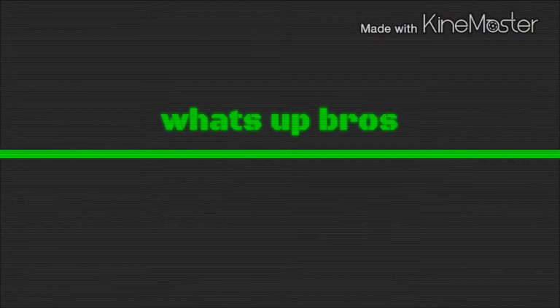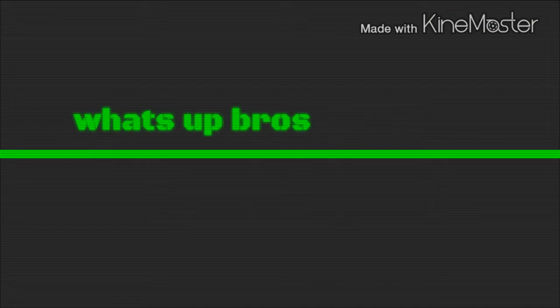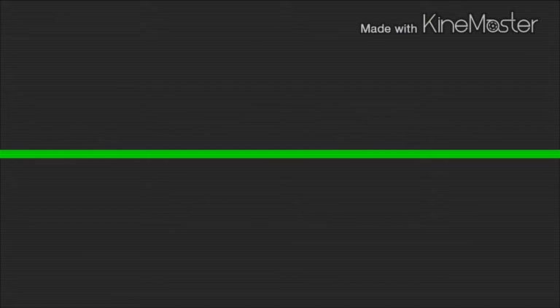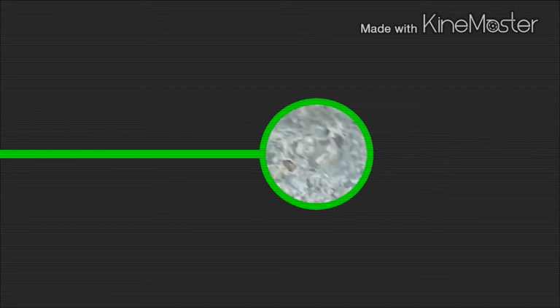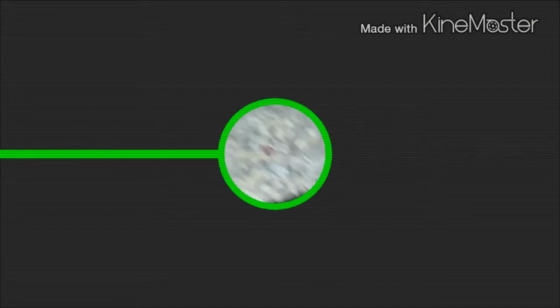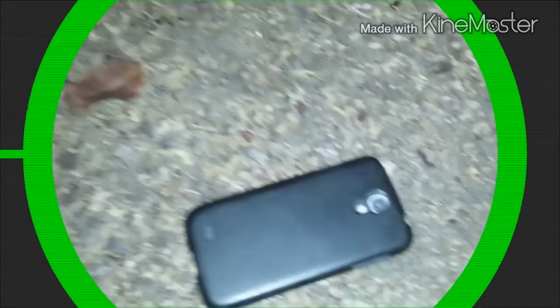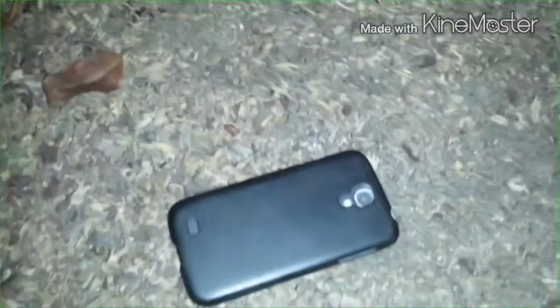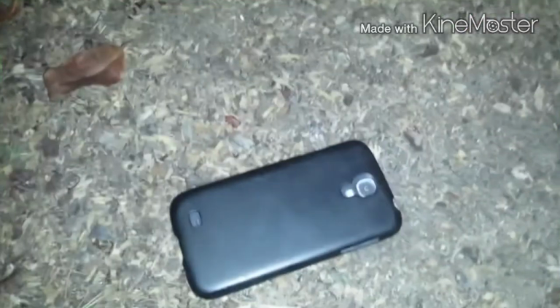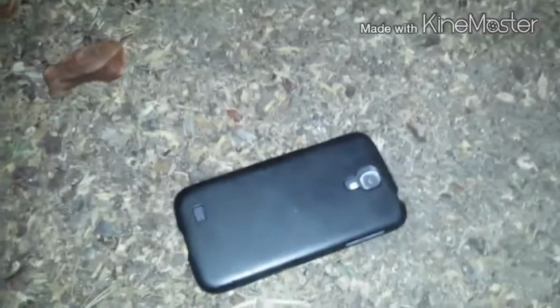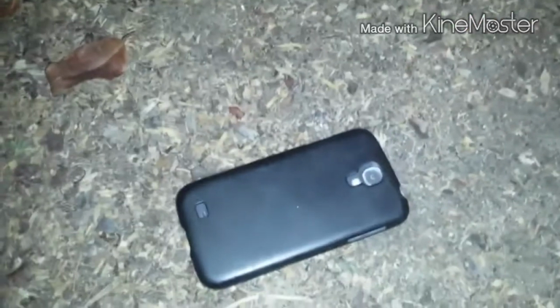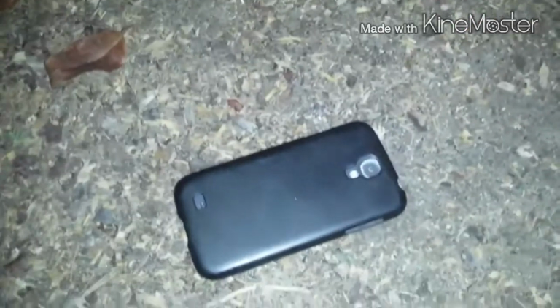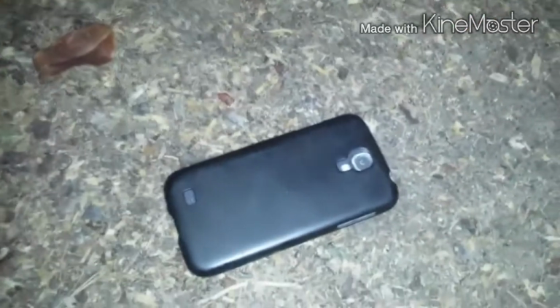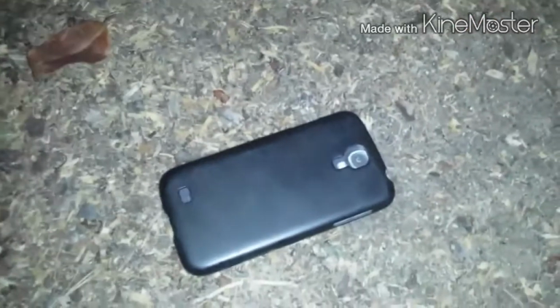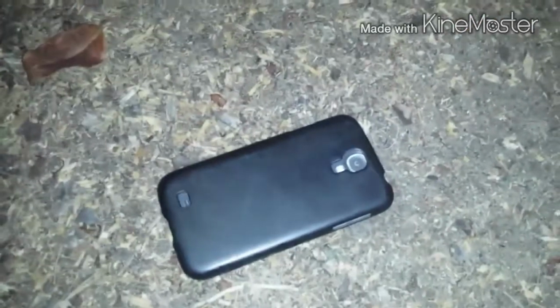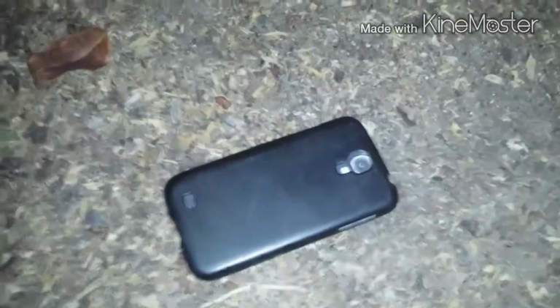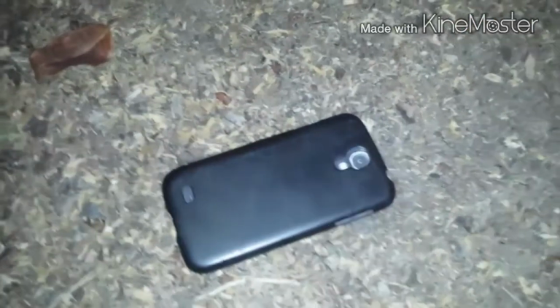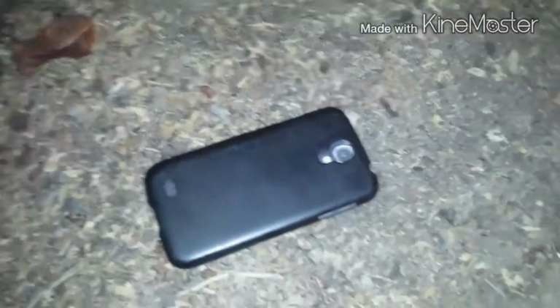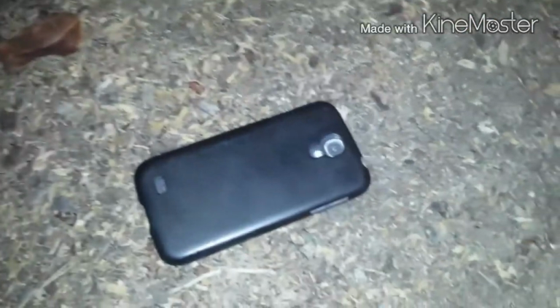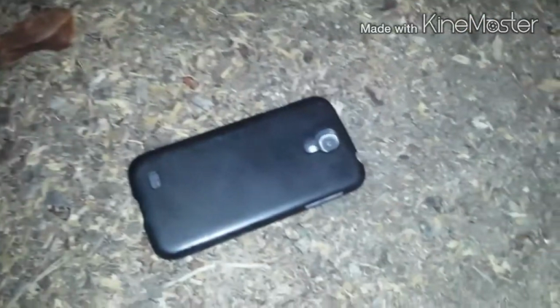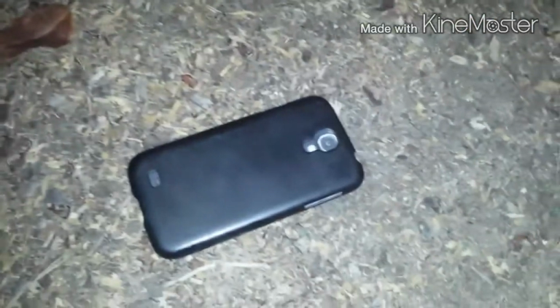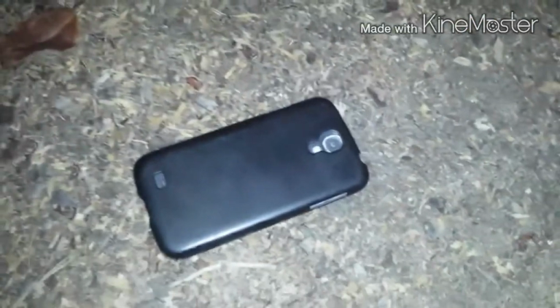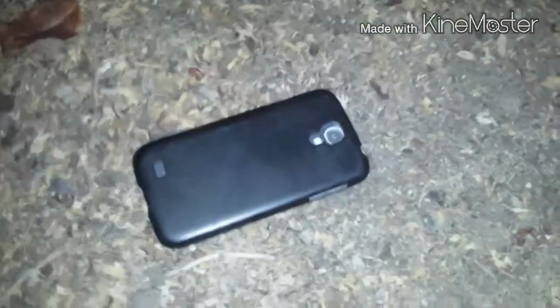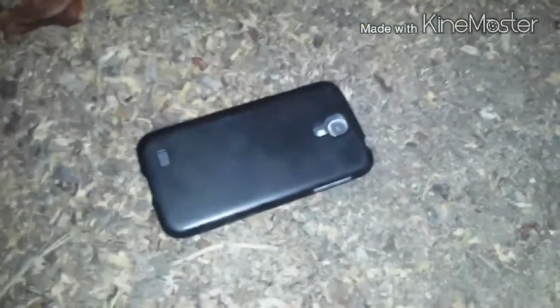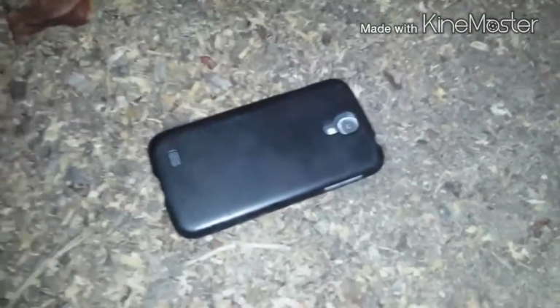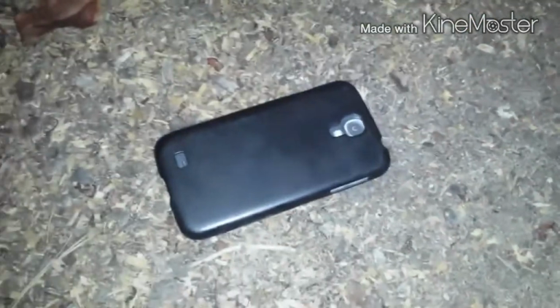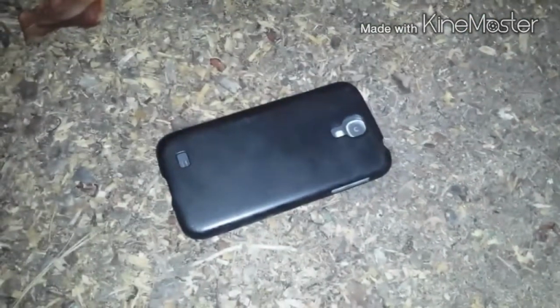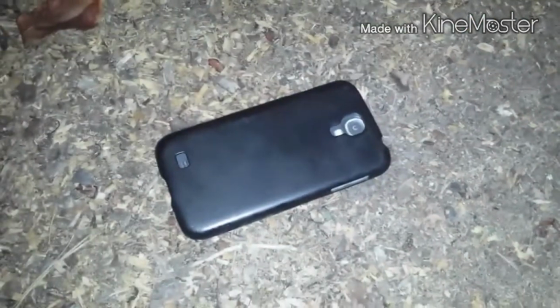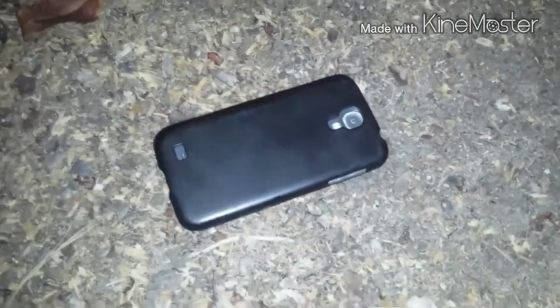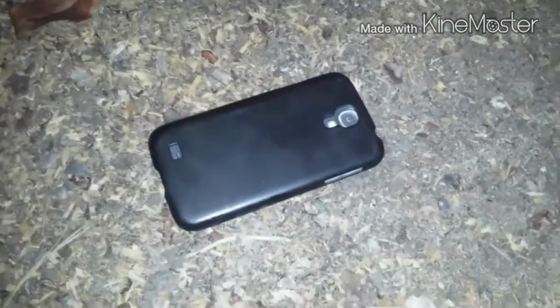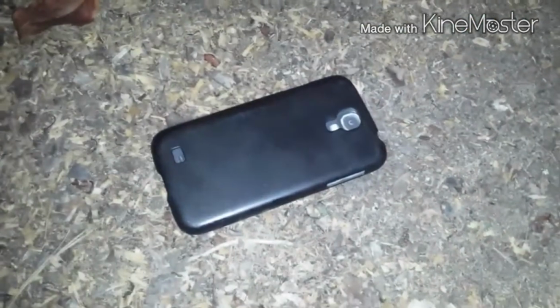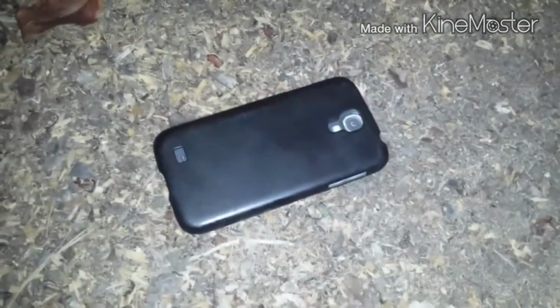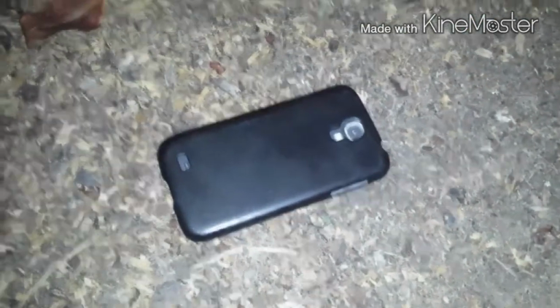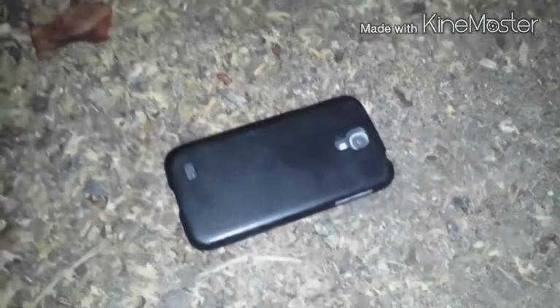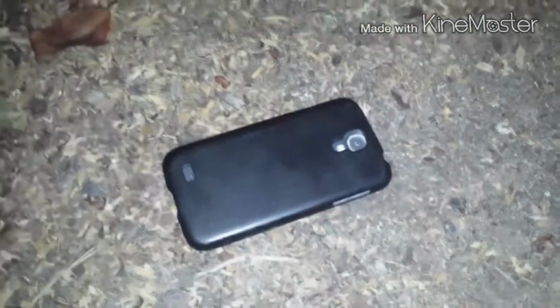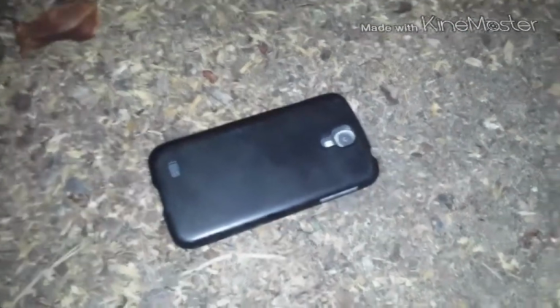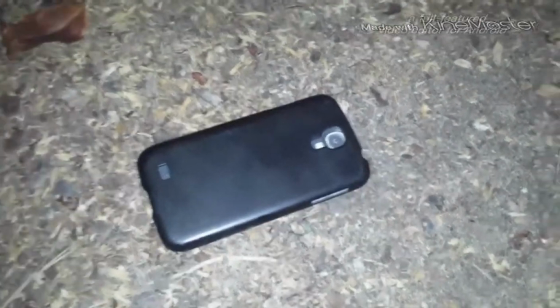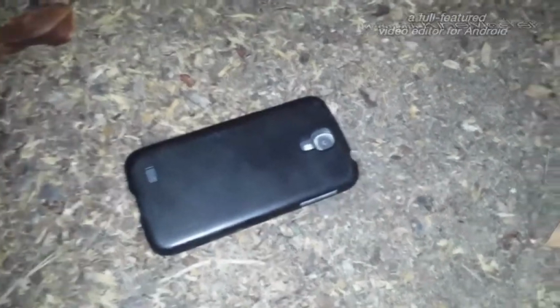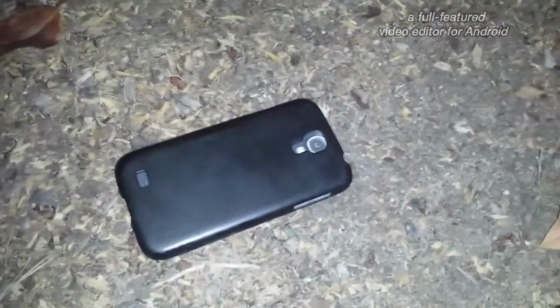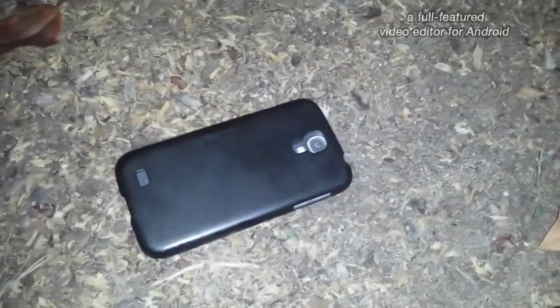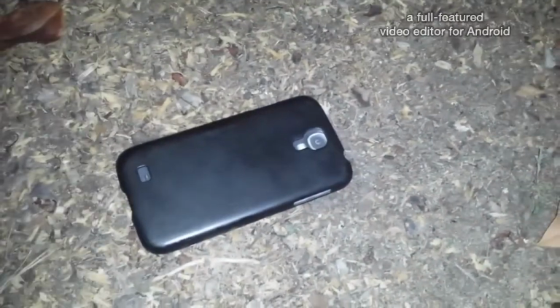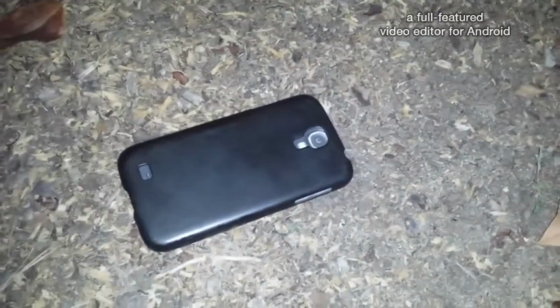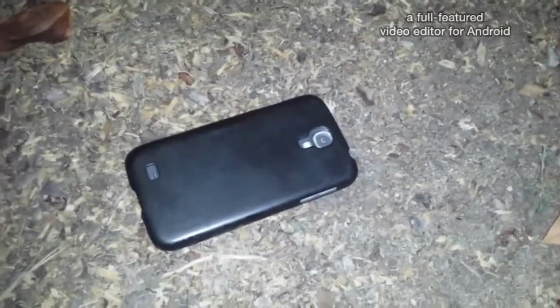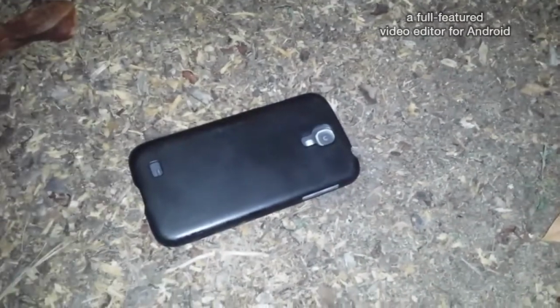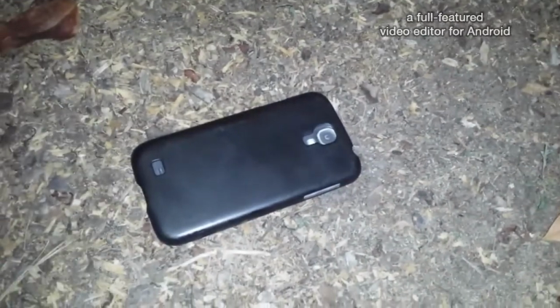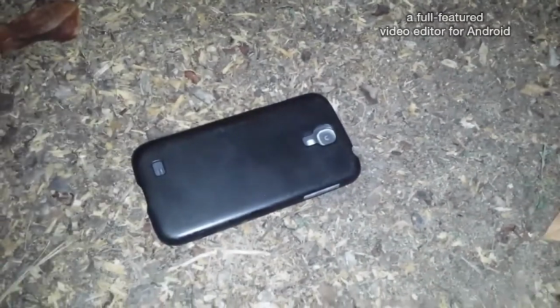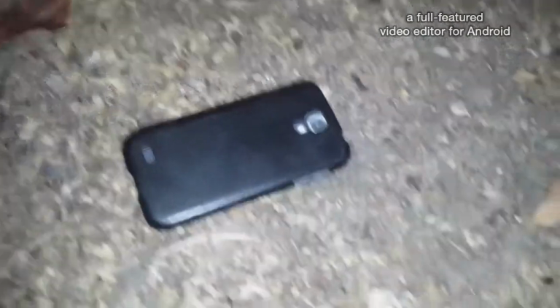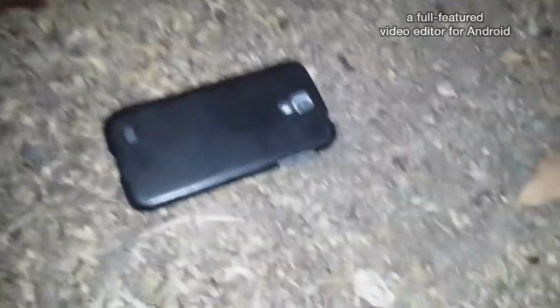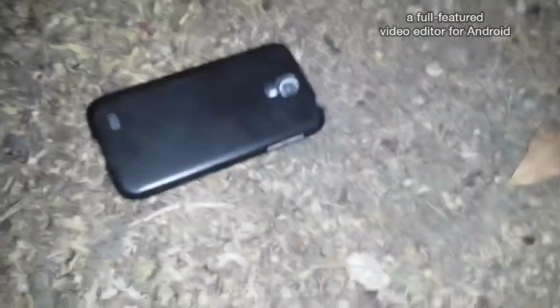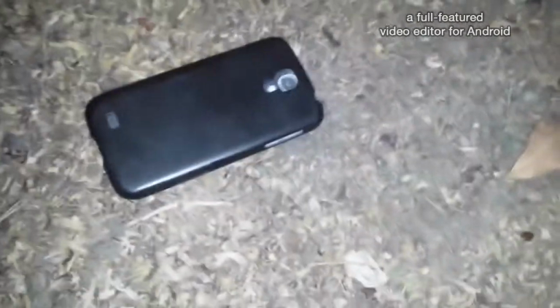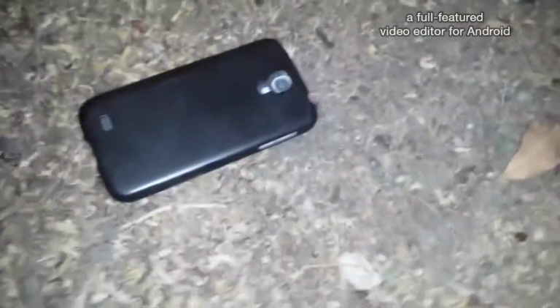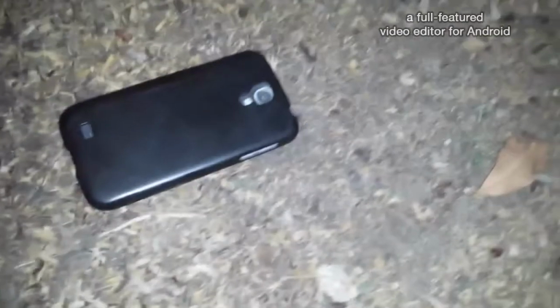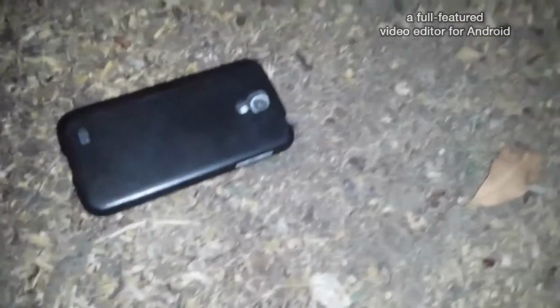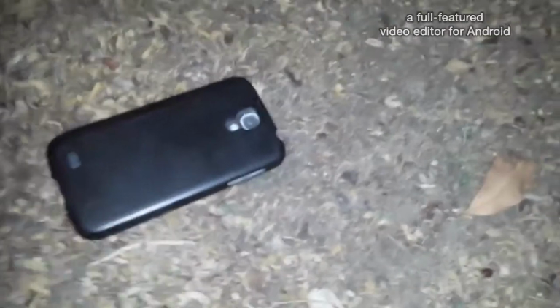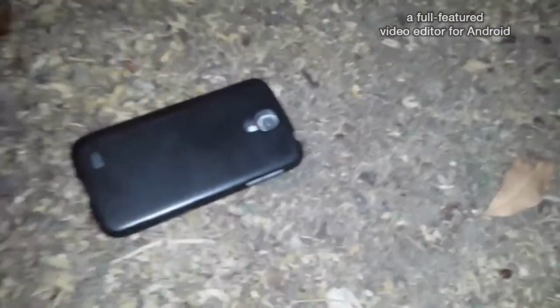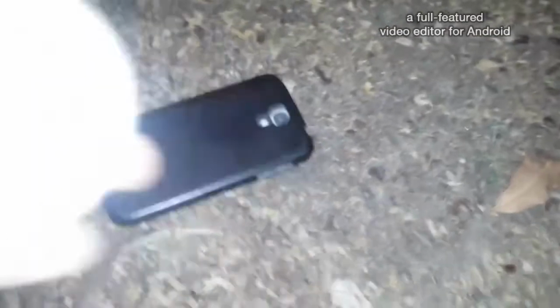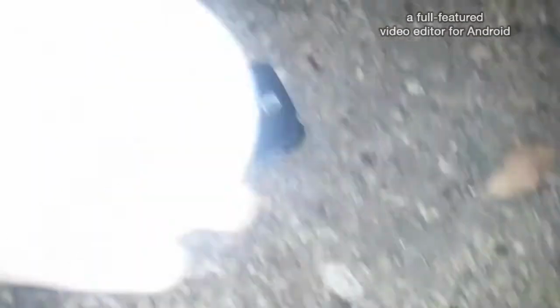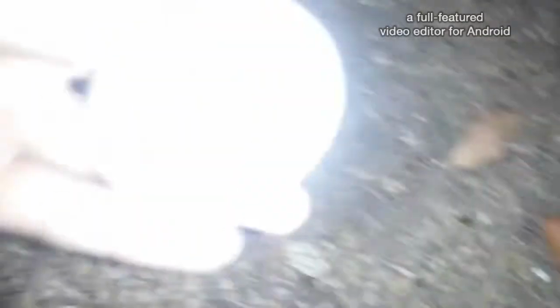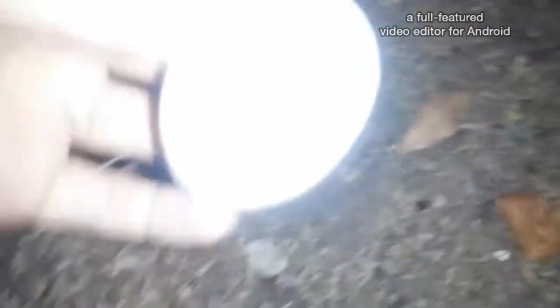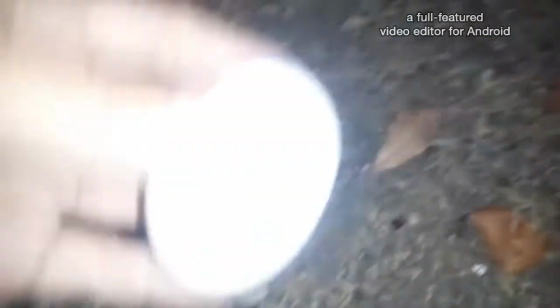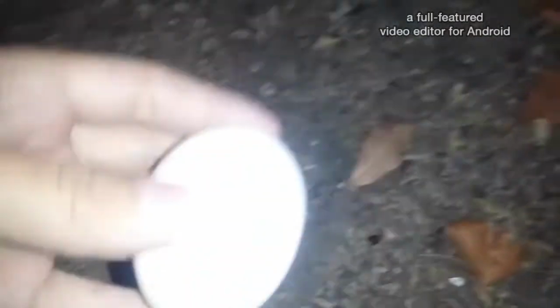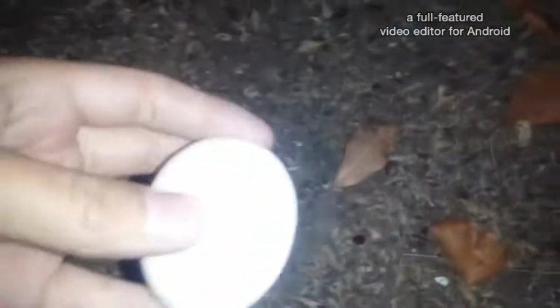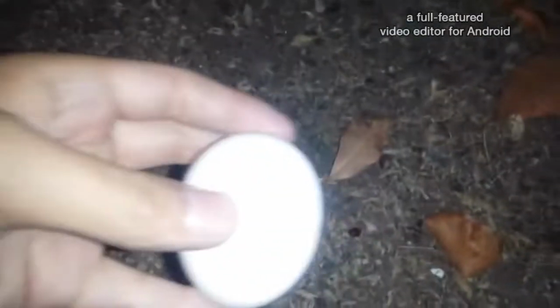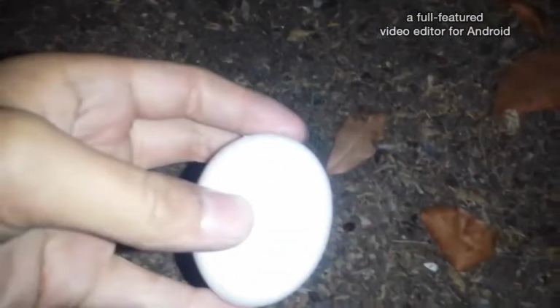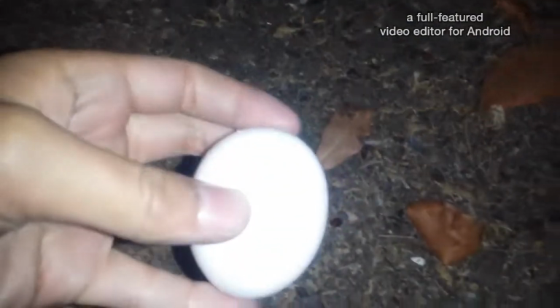Hello everyone. Sorry if you hear that sound. I am recording a video of throwing a Galaxy S4 with an egg.